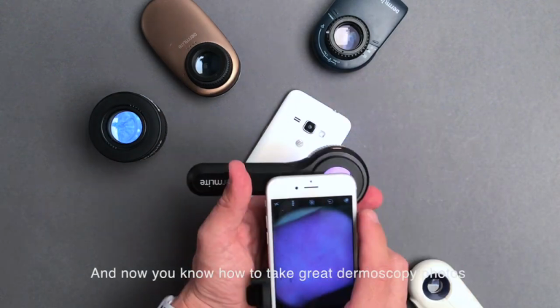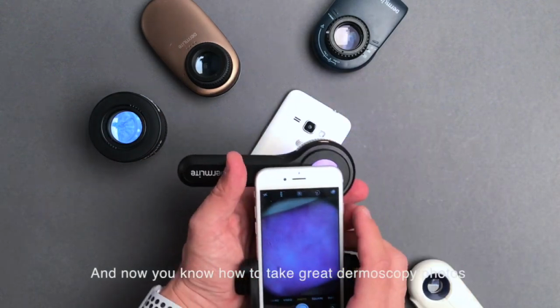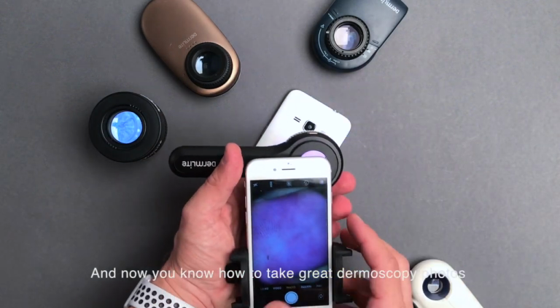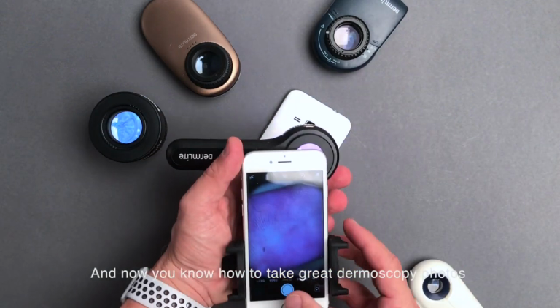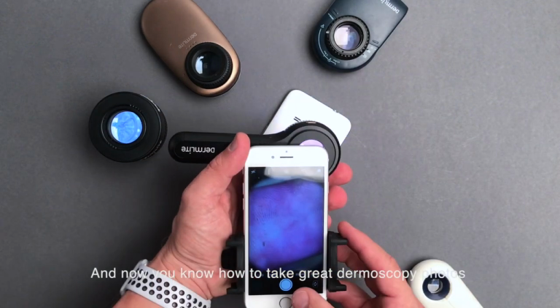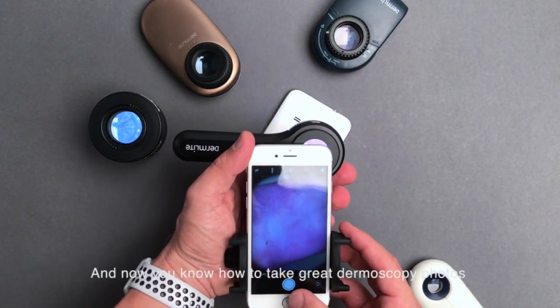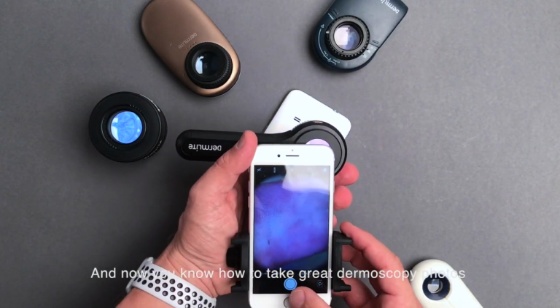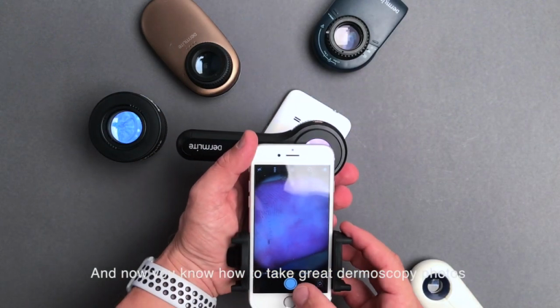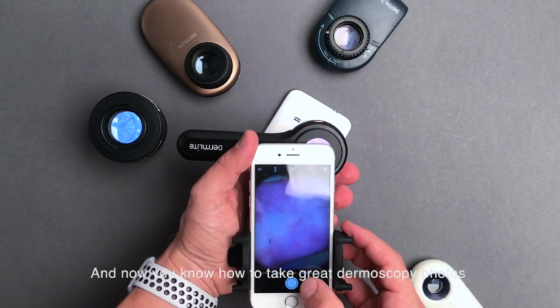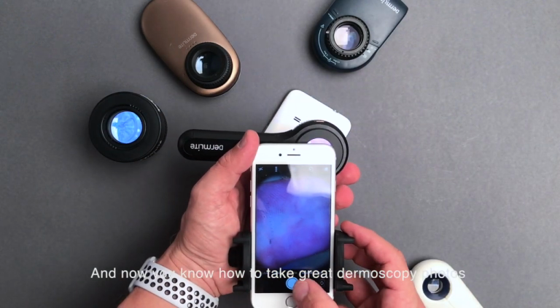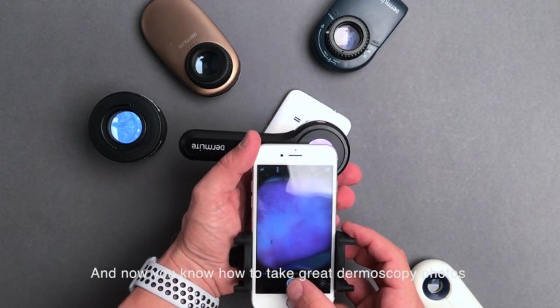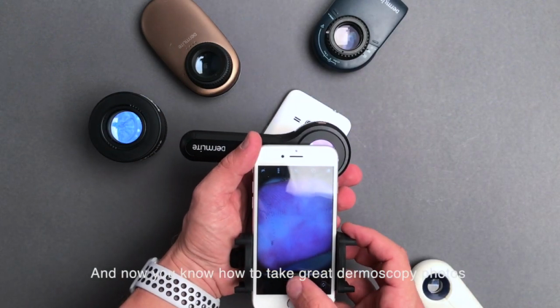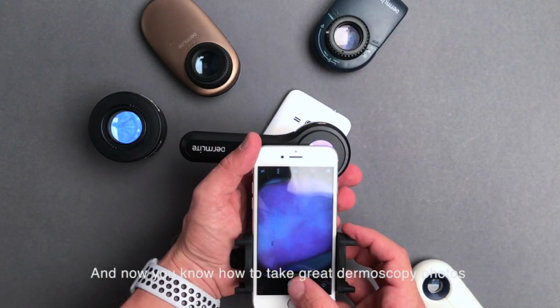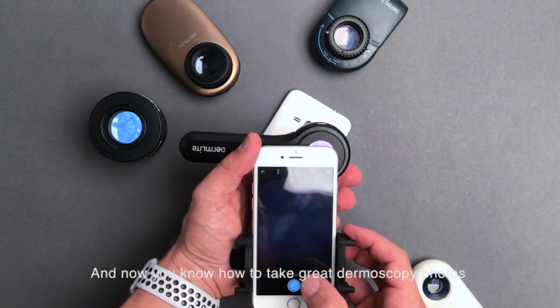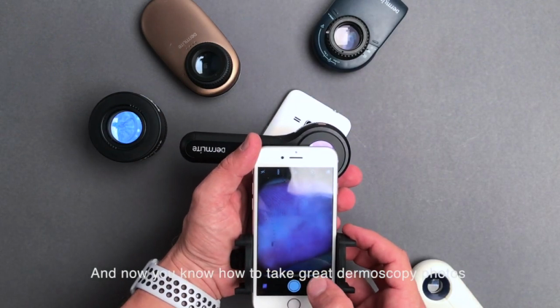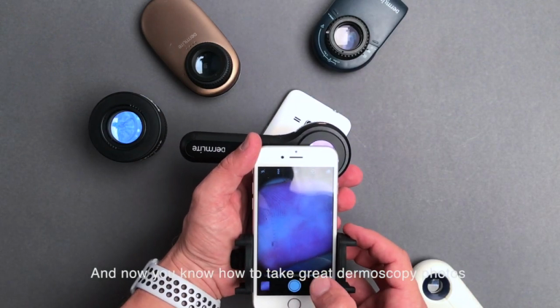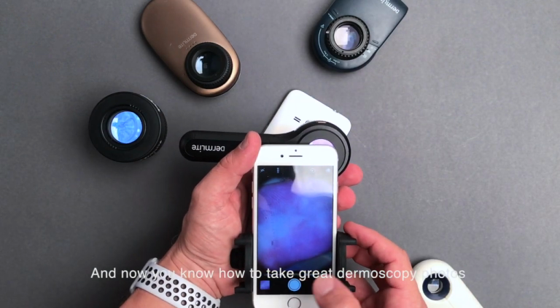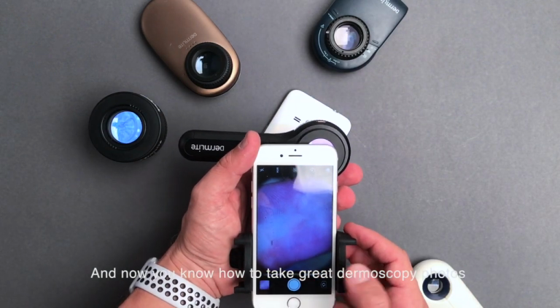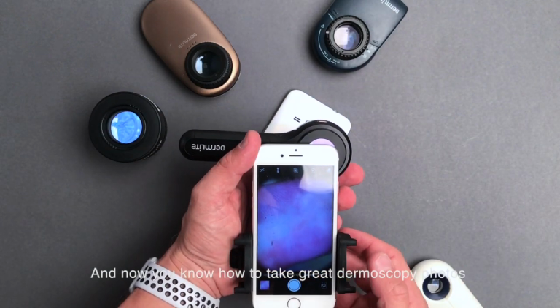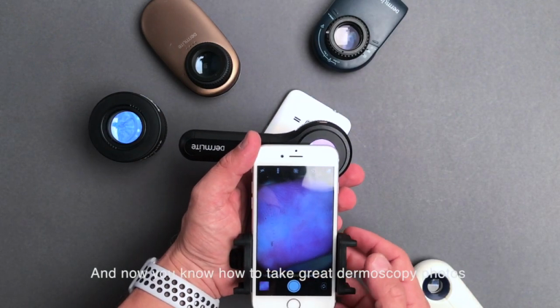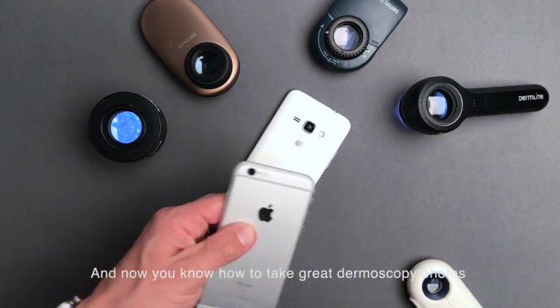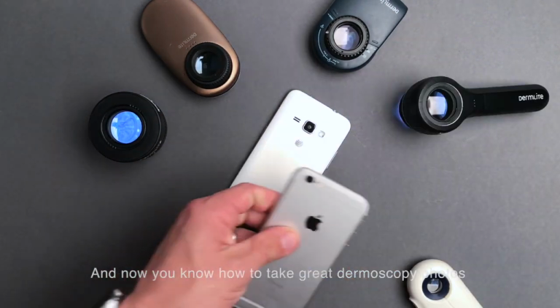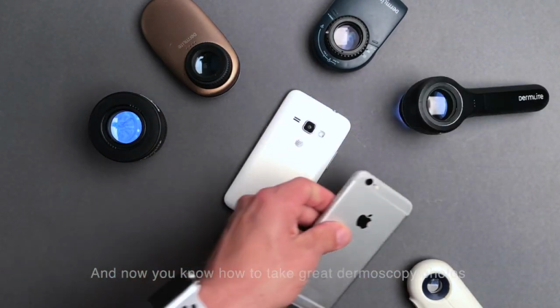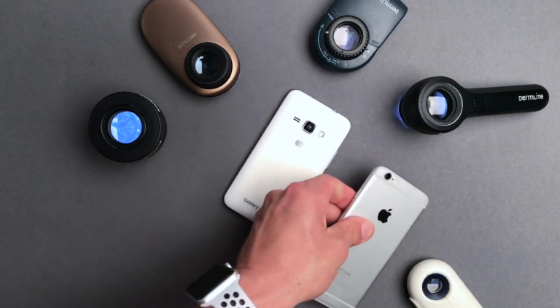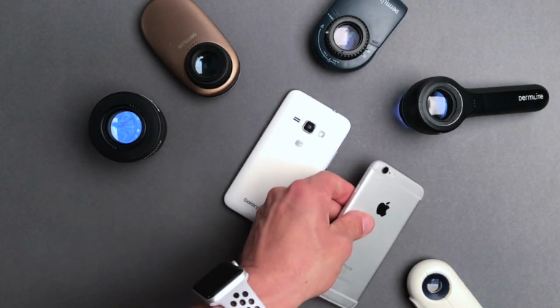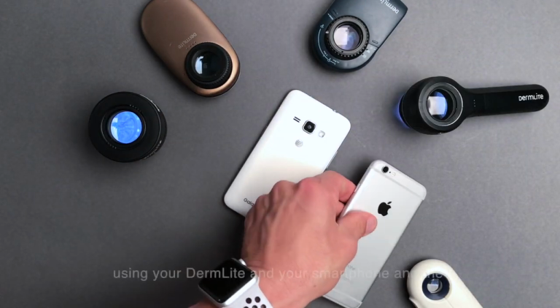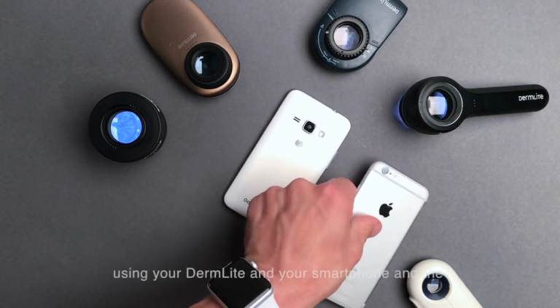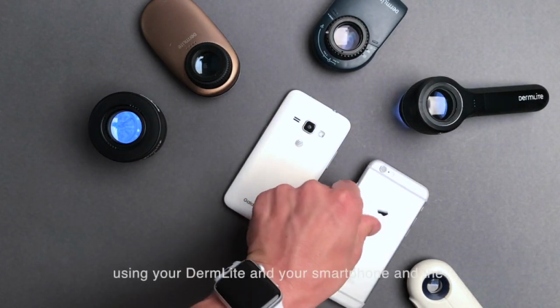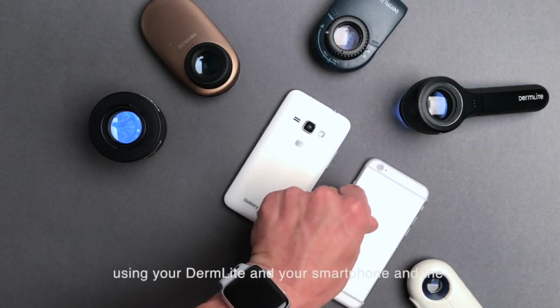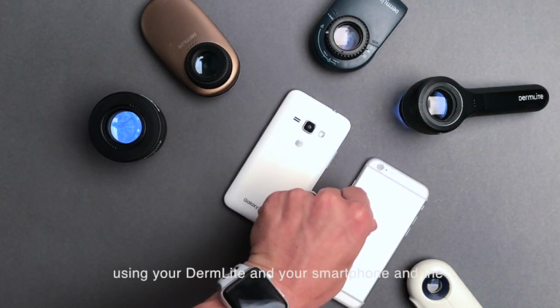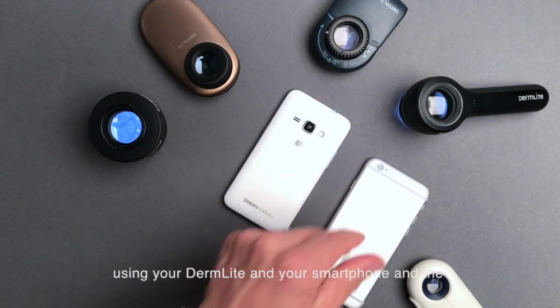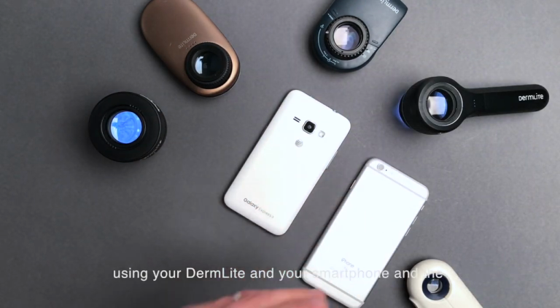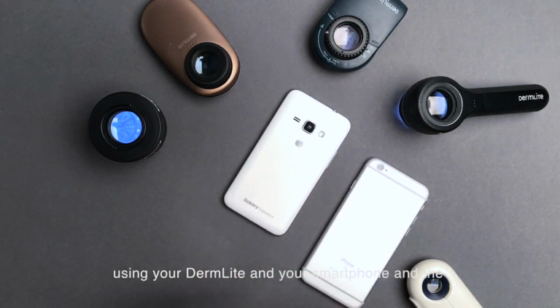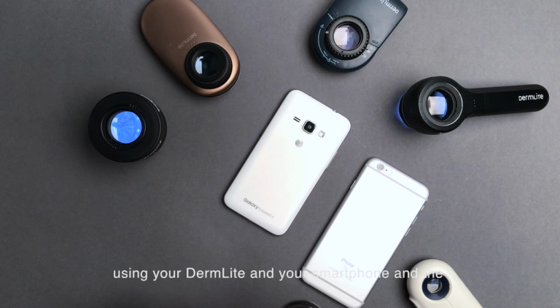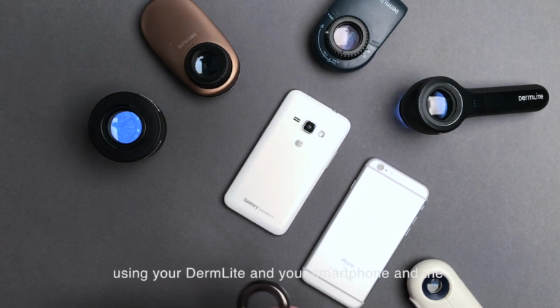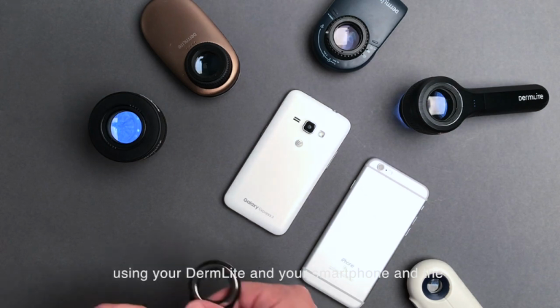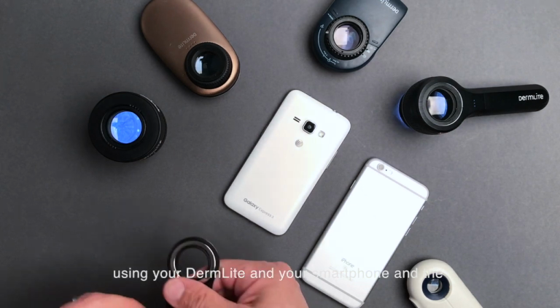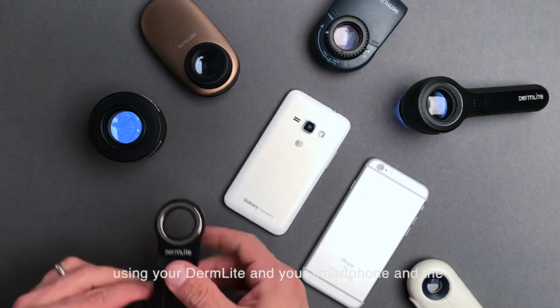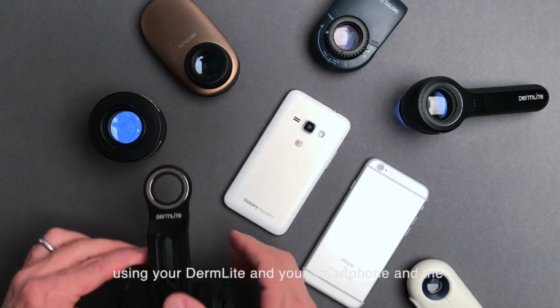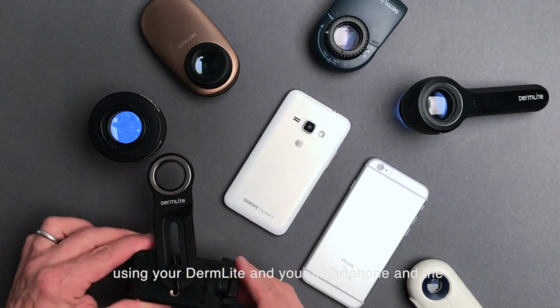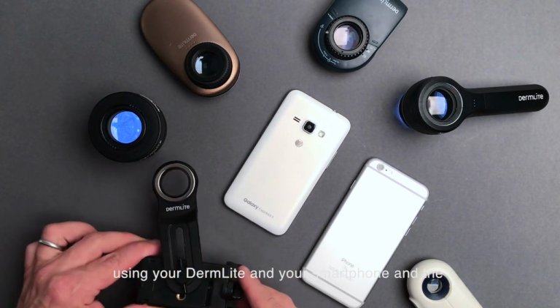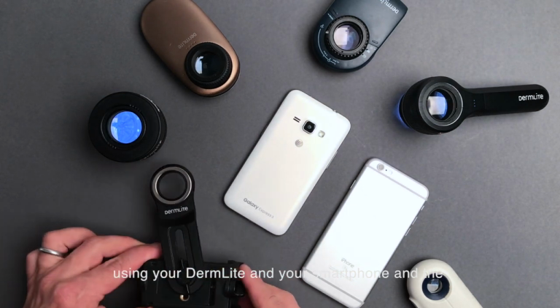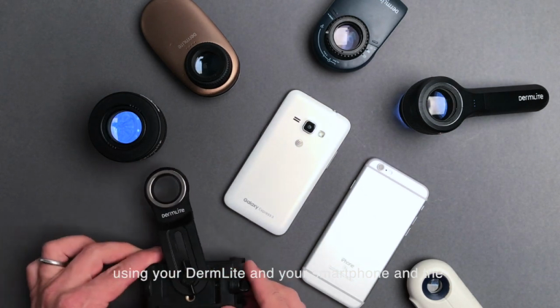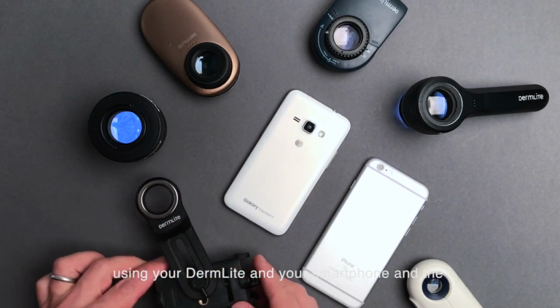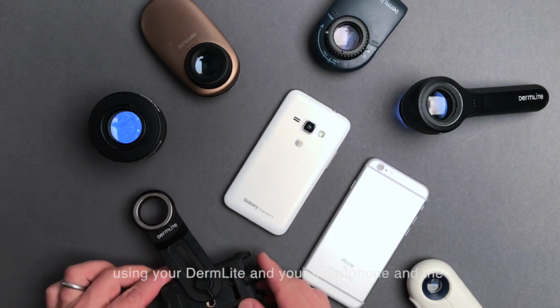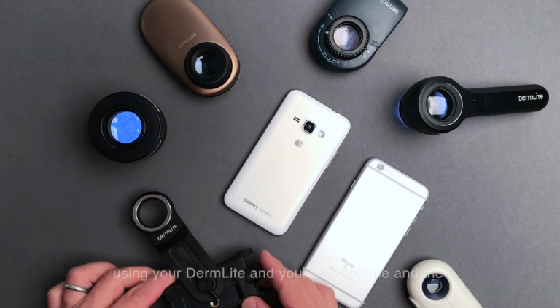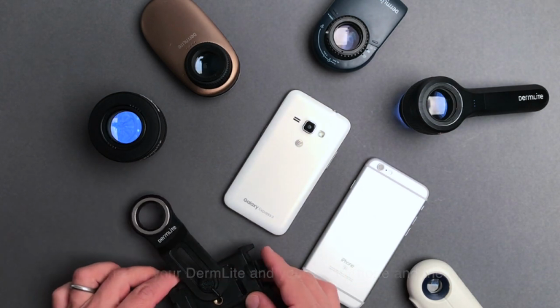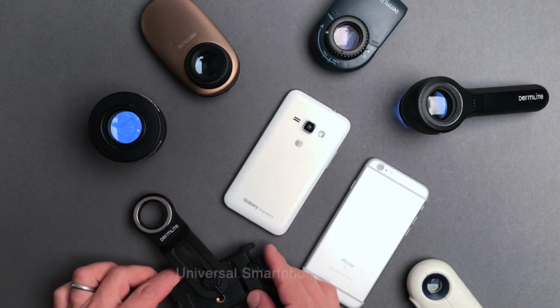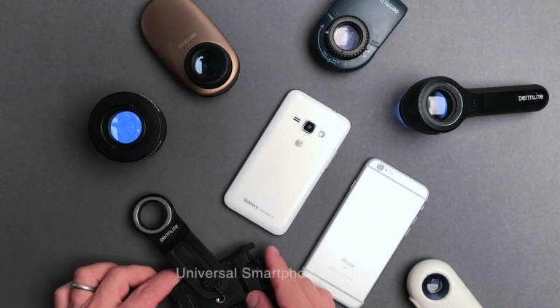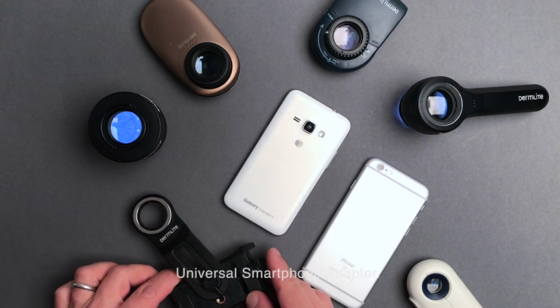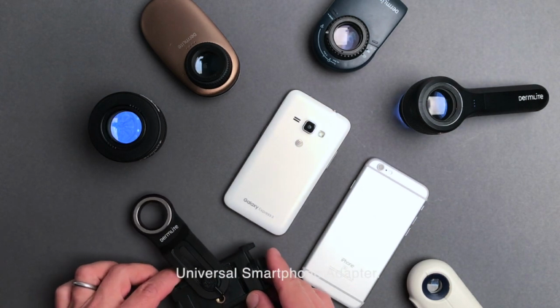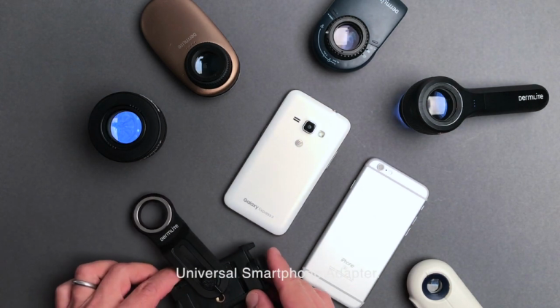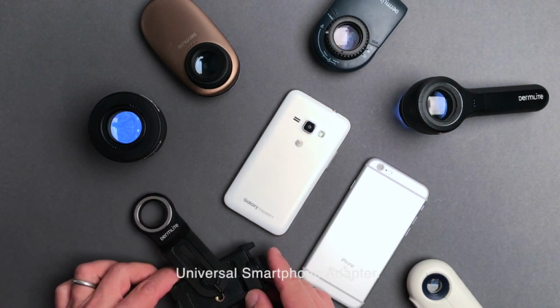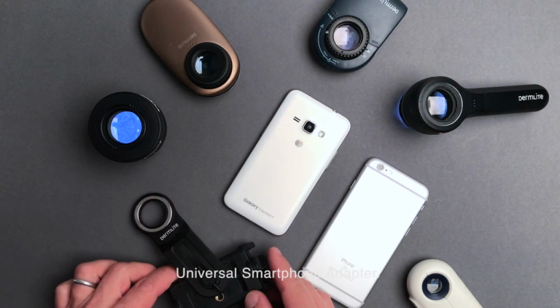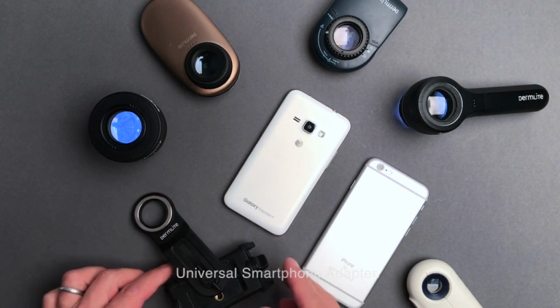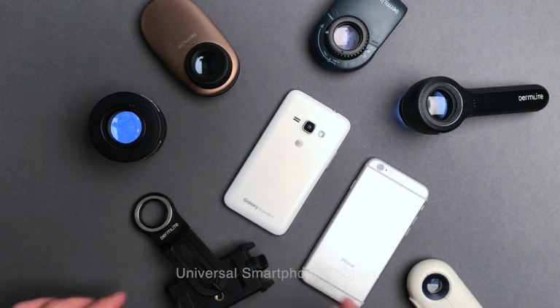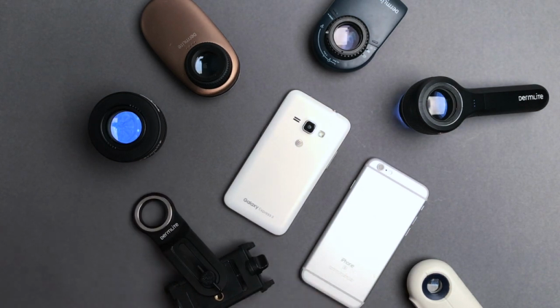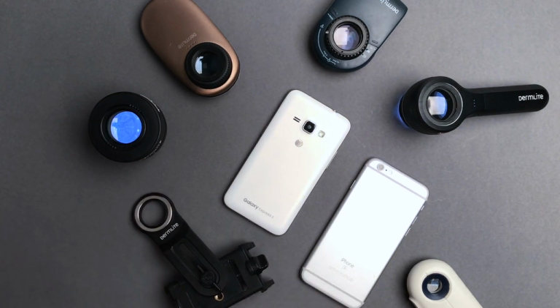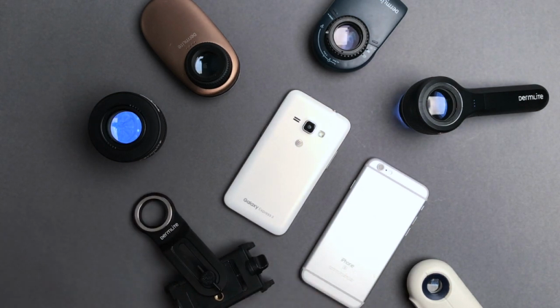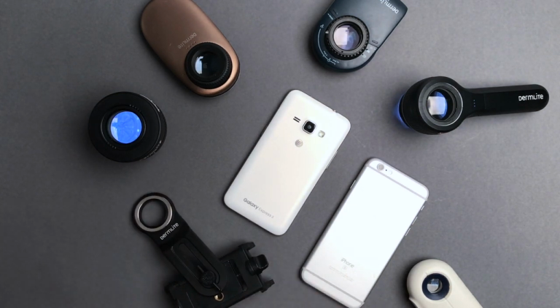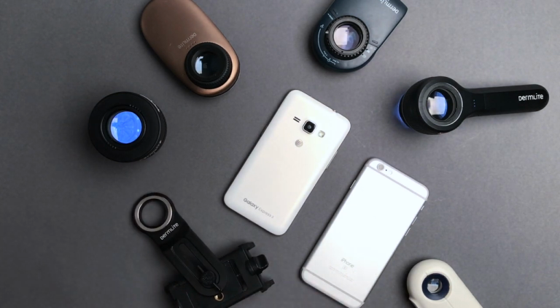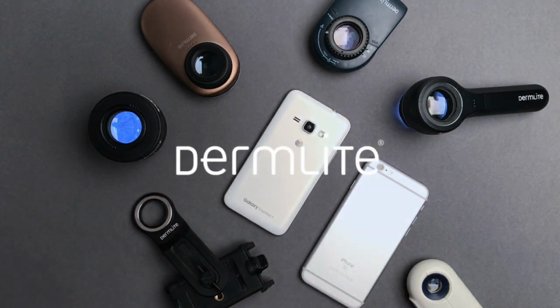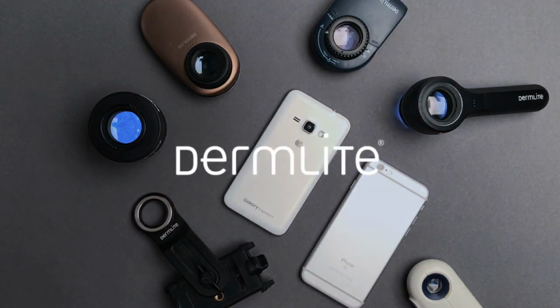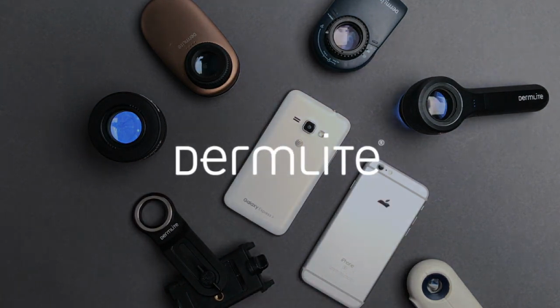Now you know how to take great dermoscopy photos using your DermLight, your smartphone, and the Universal Smartphone Adapter.